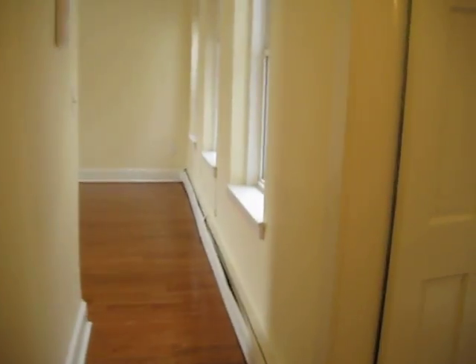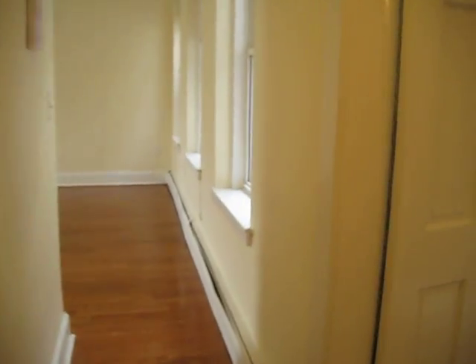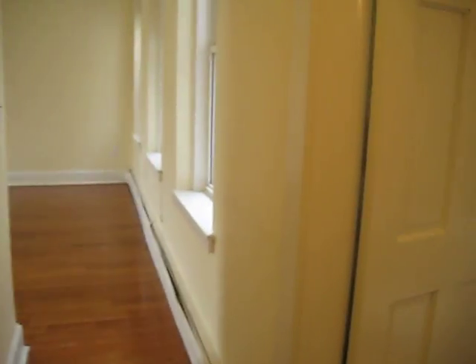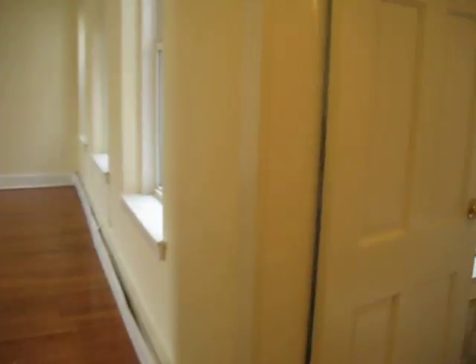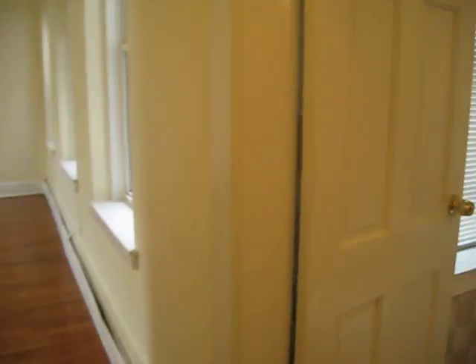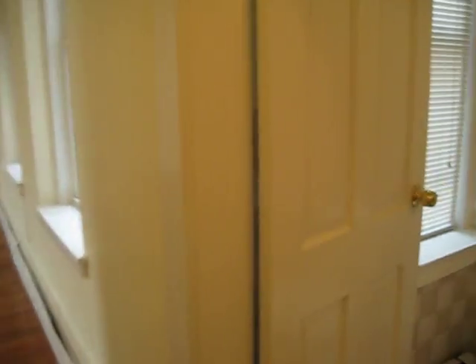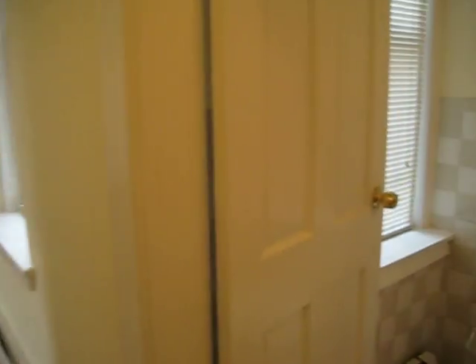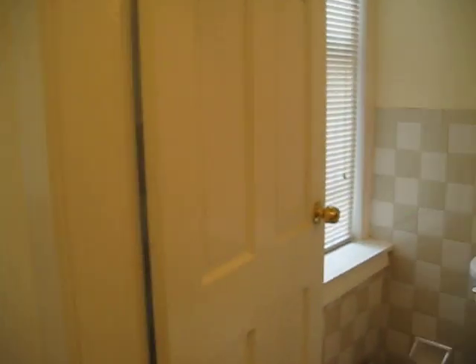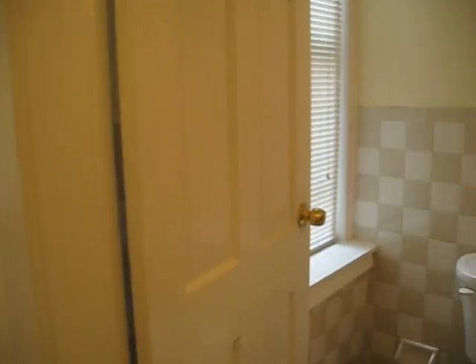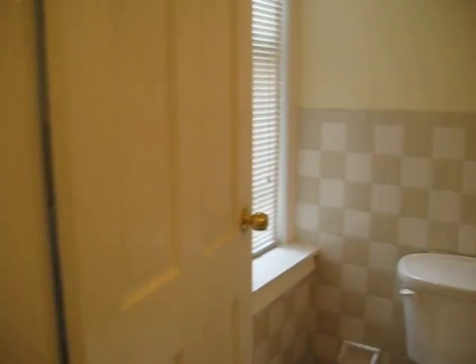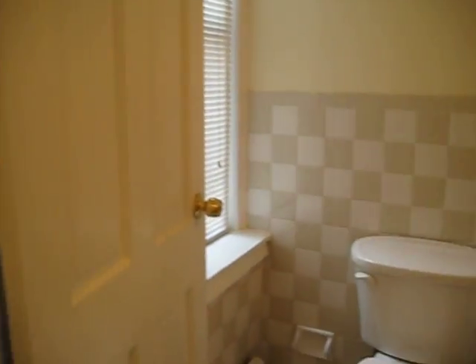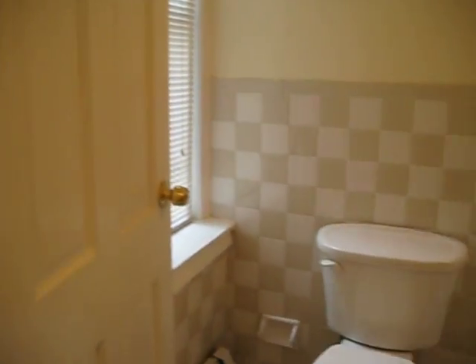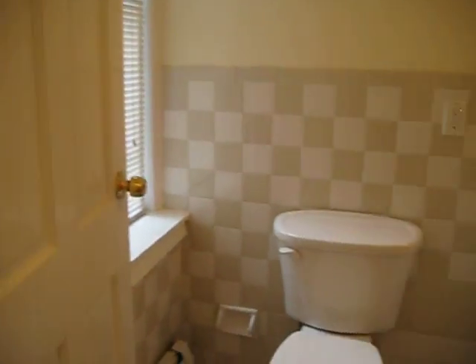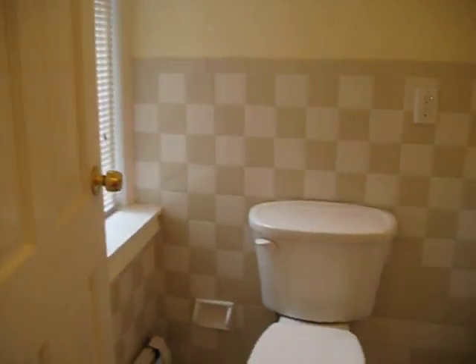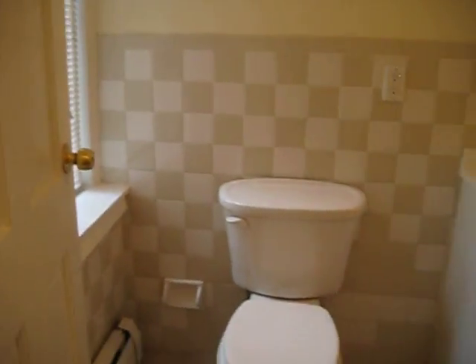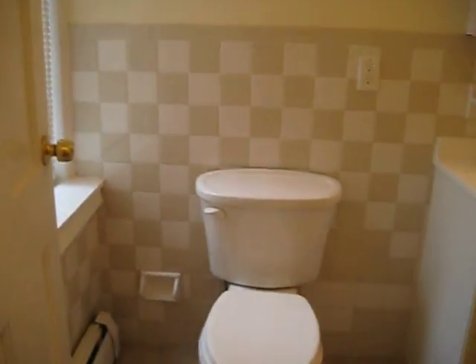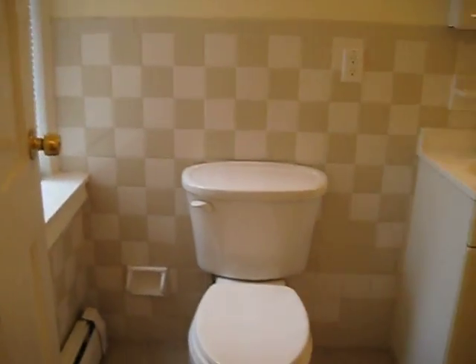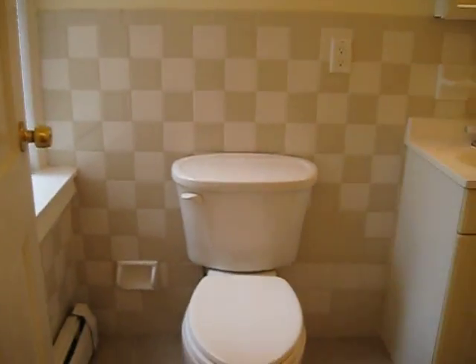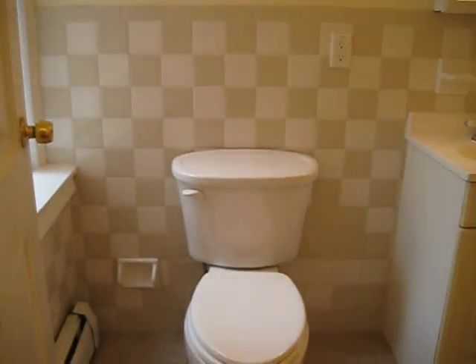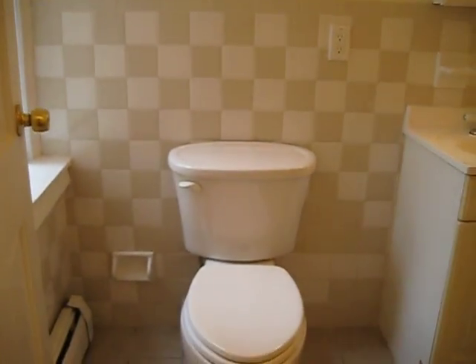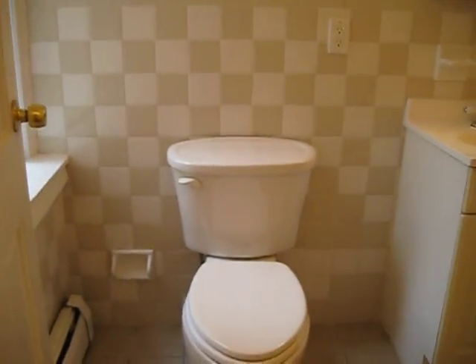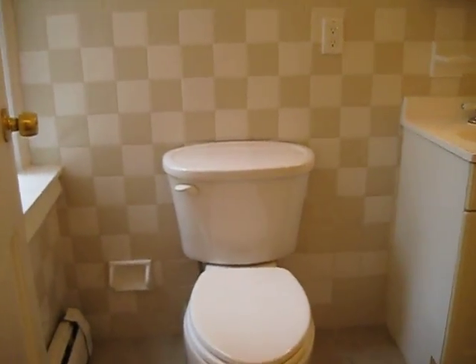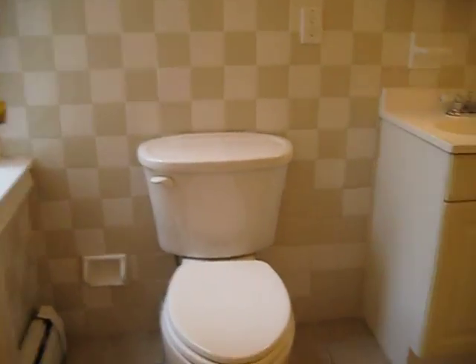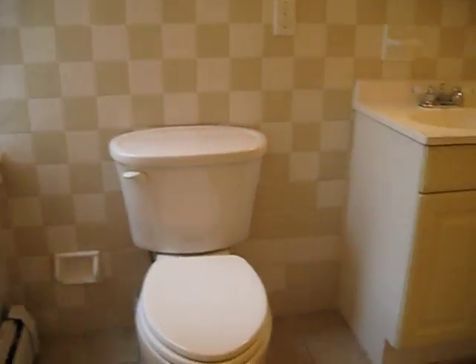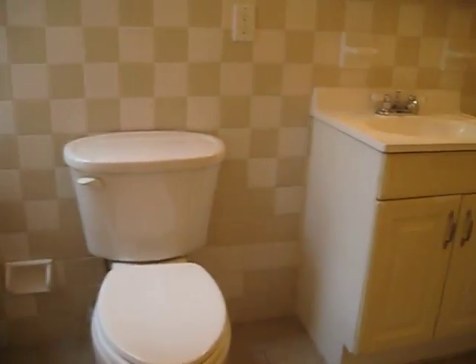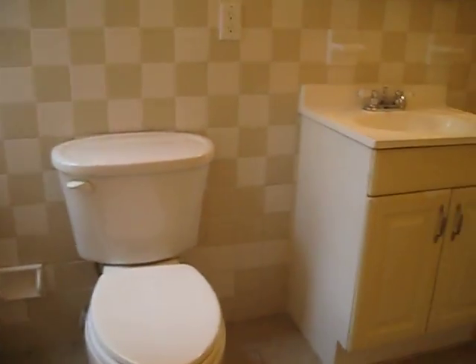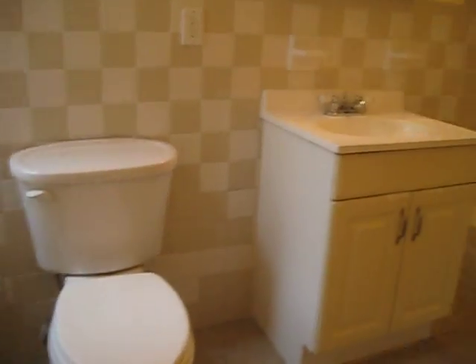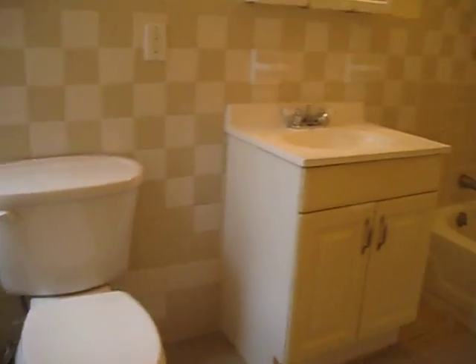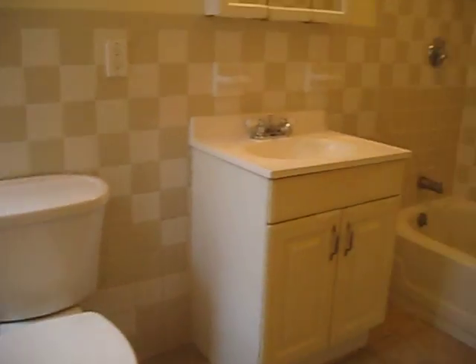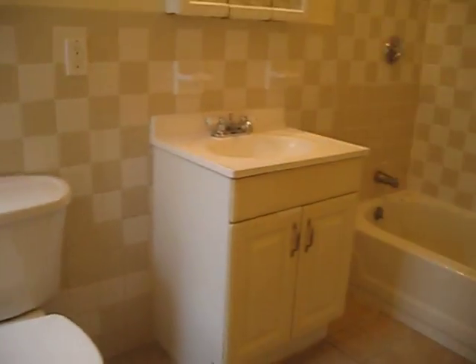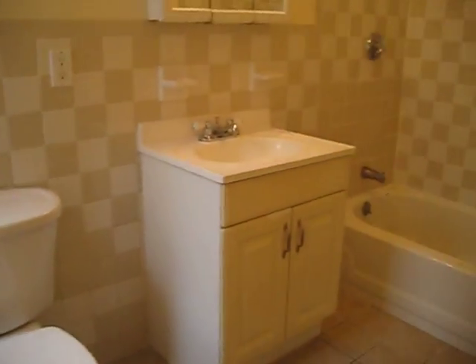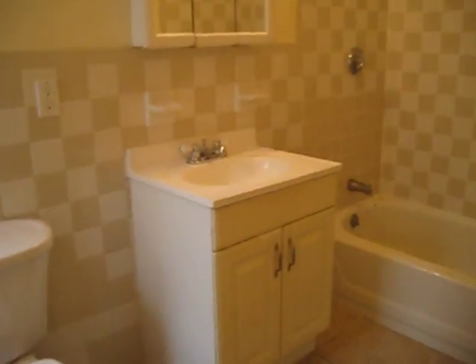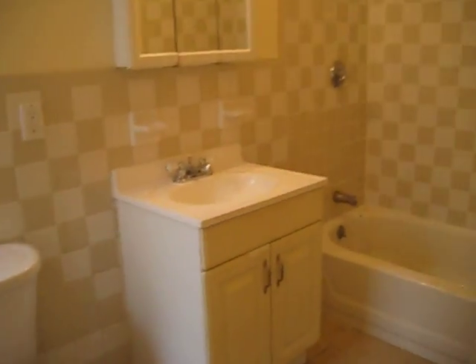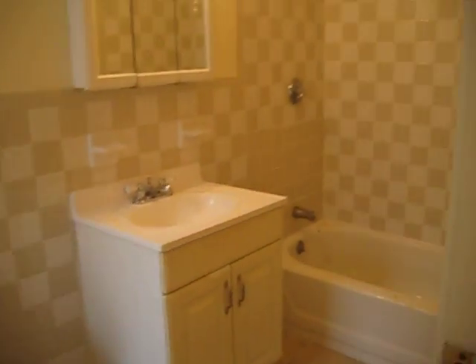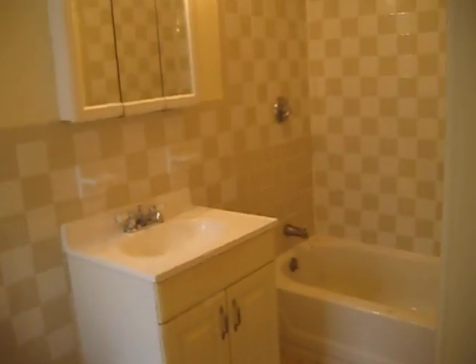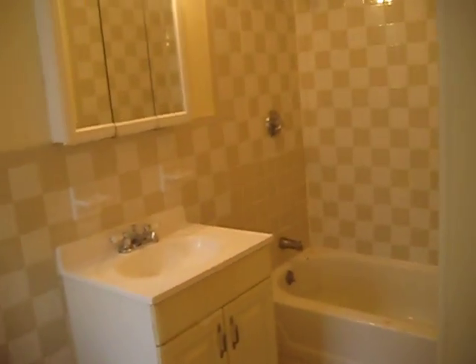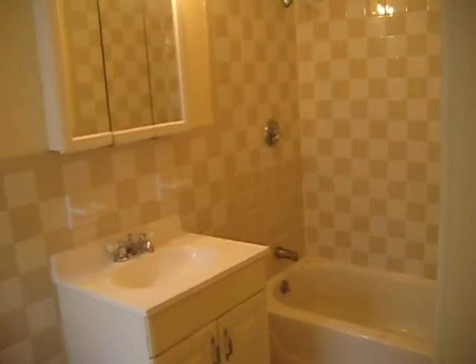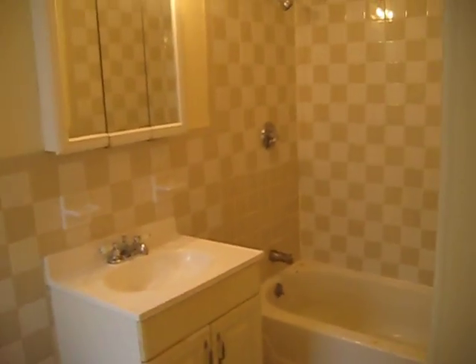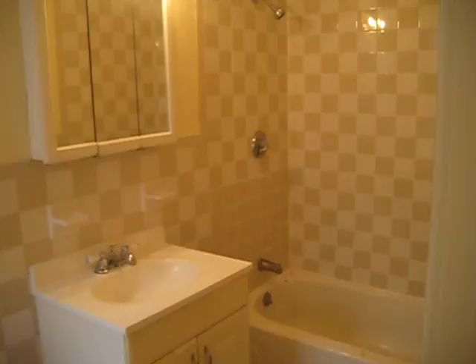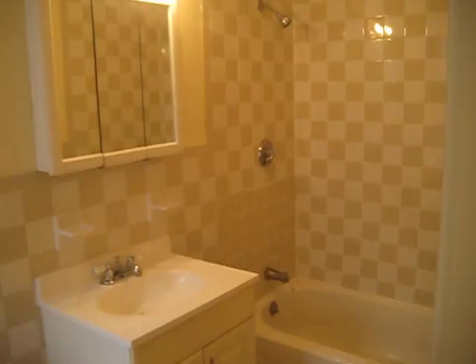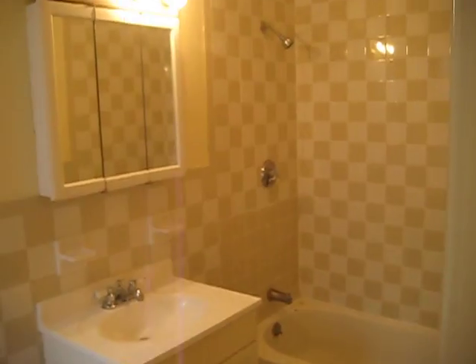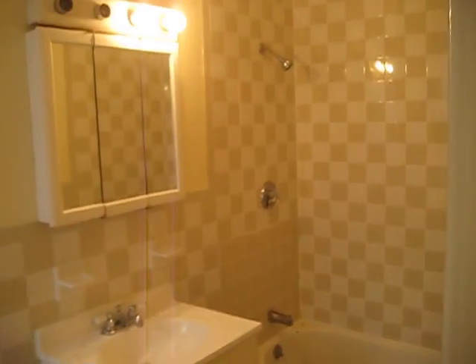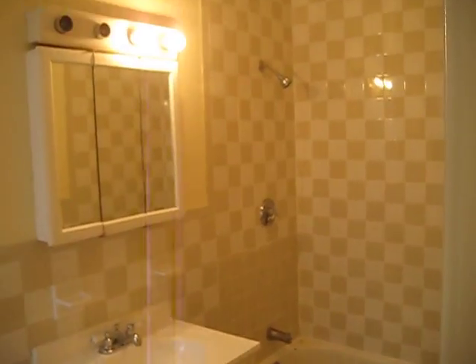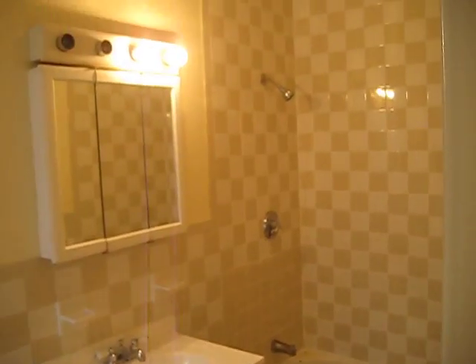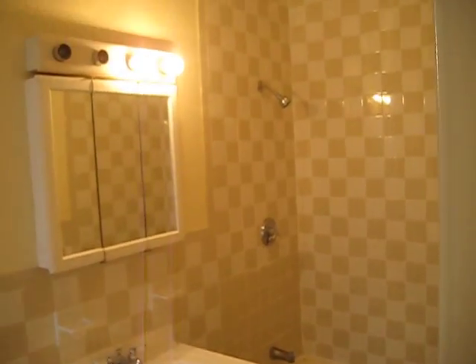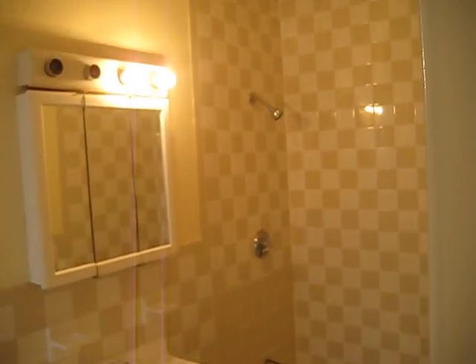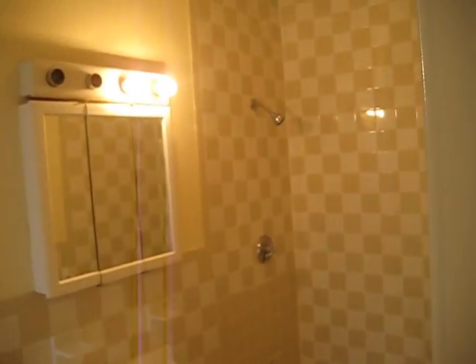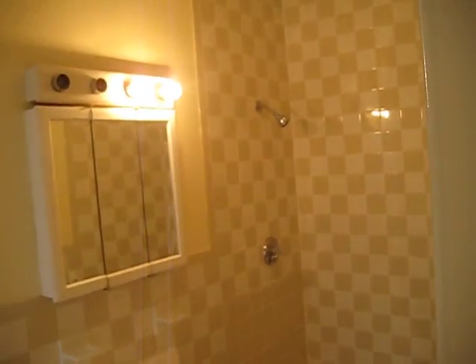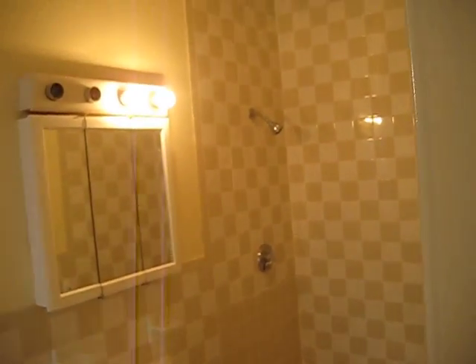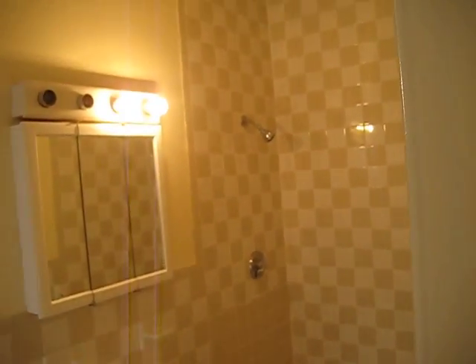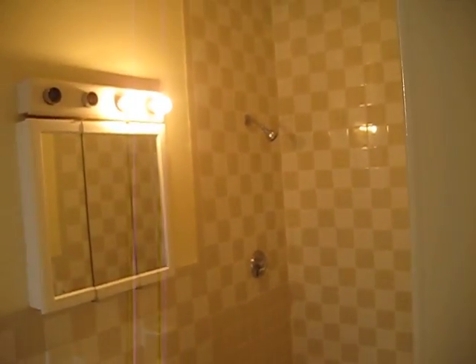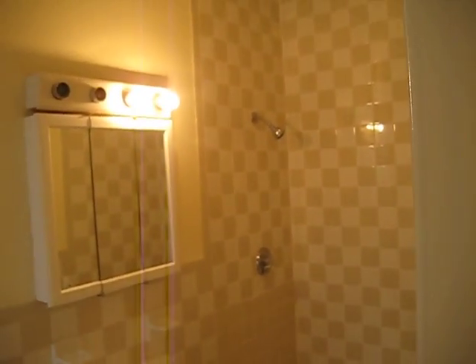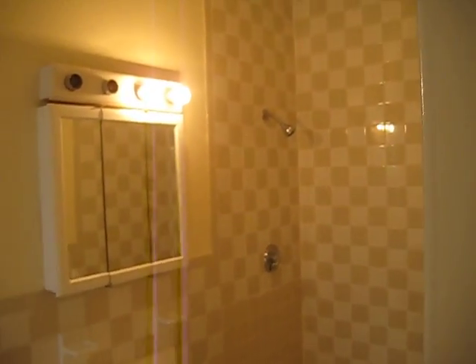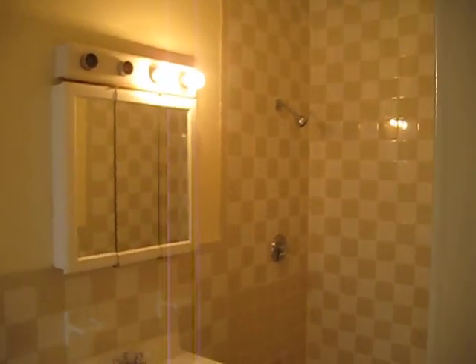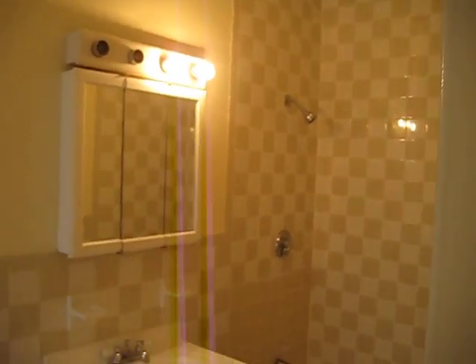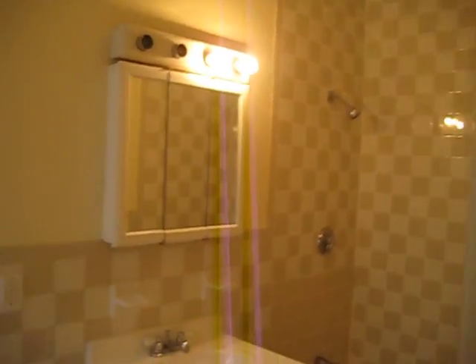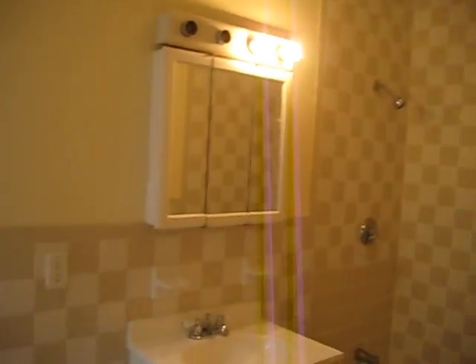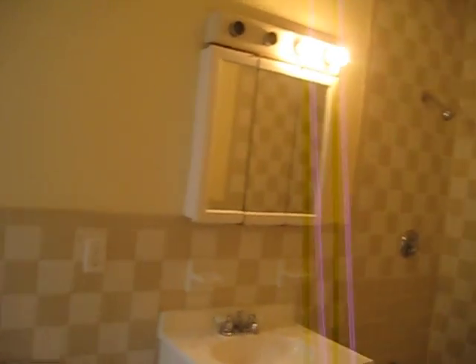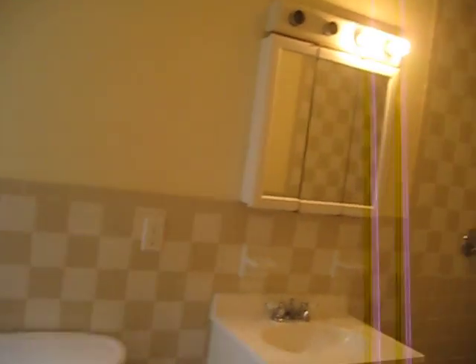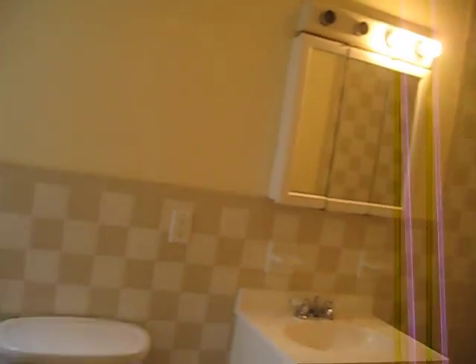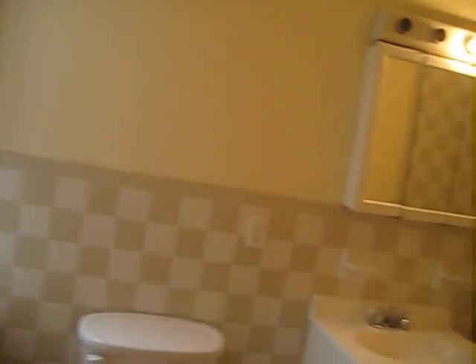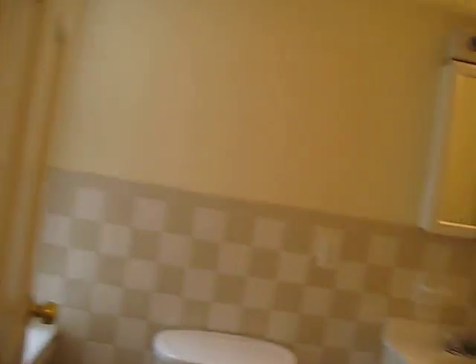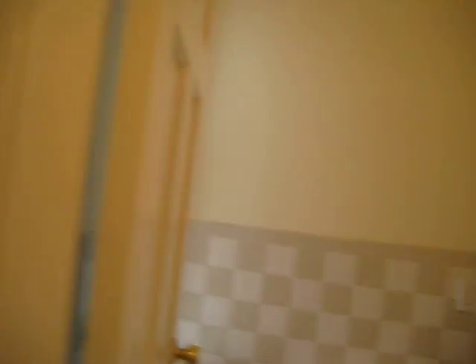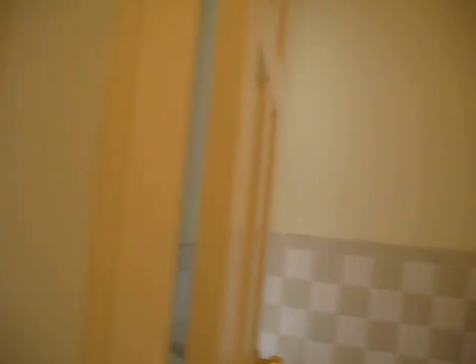To our right is the bathroom. You can see — very clean, good size as well.